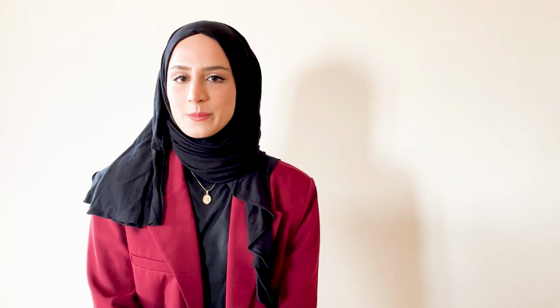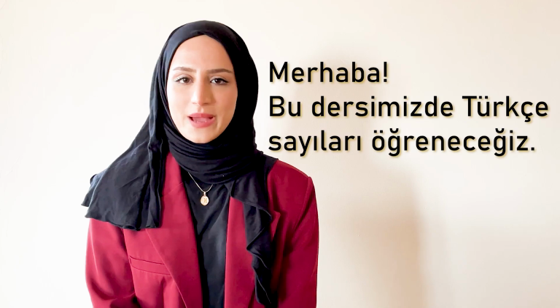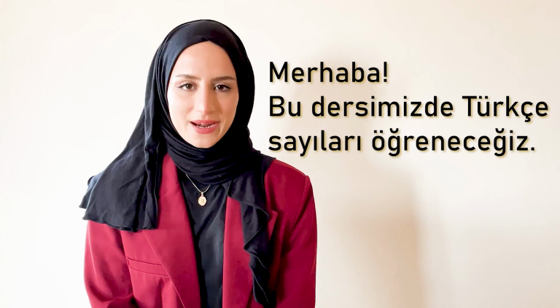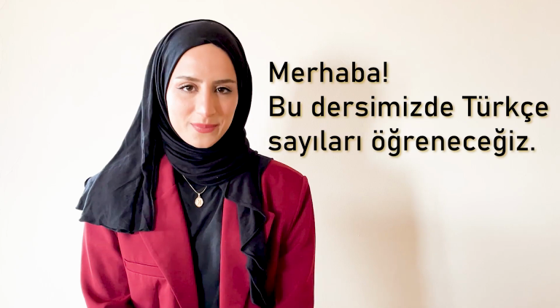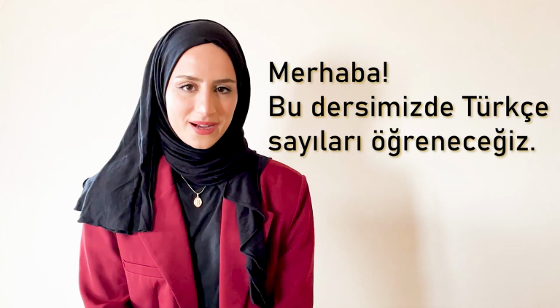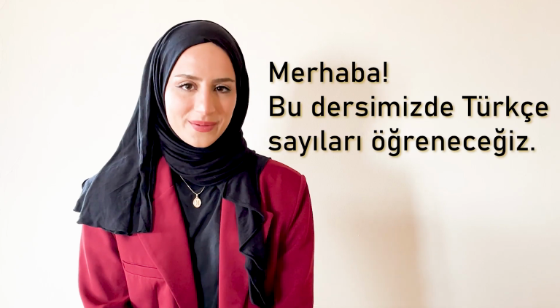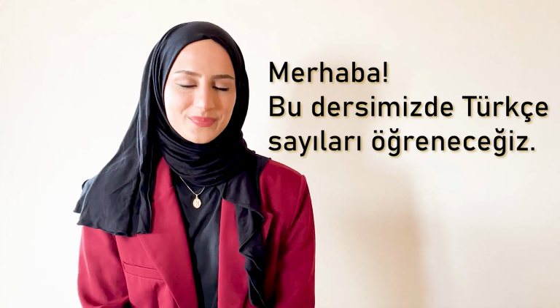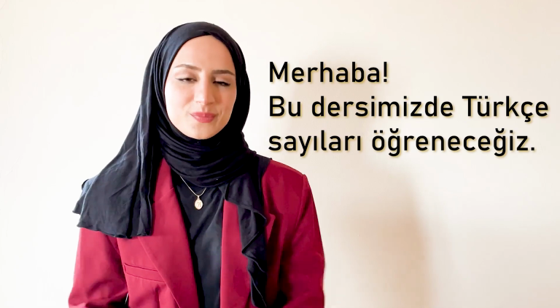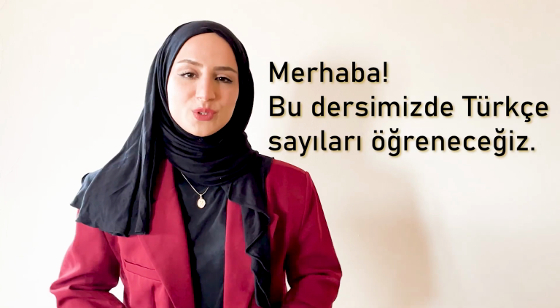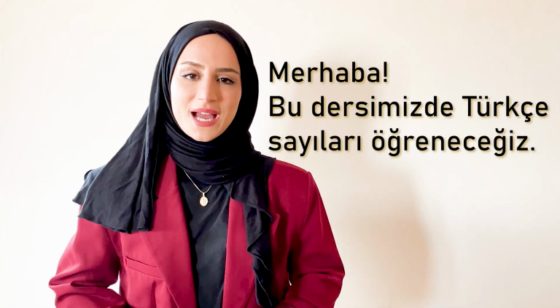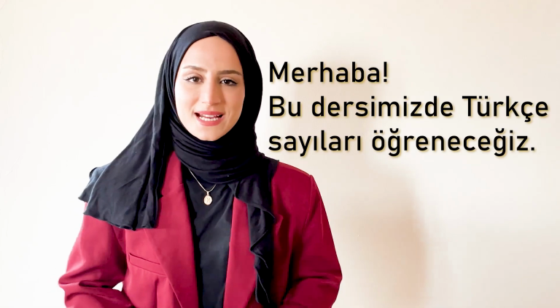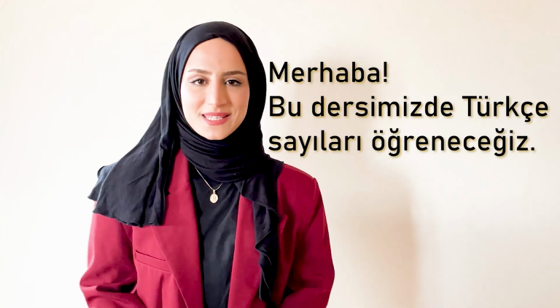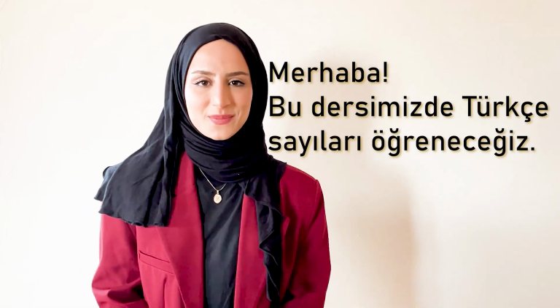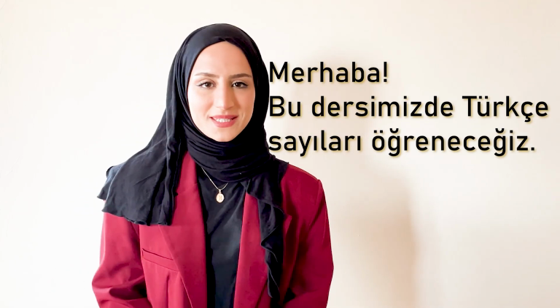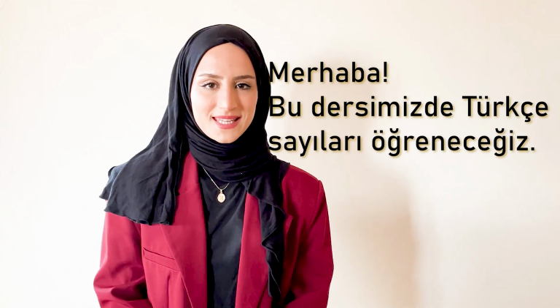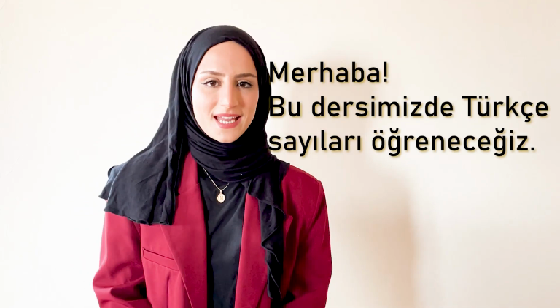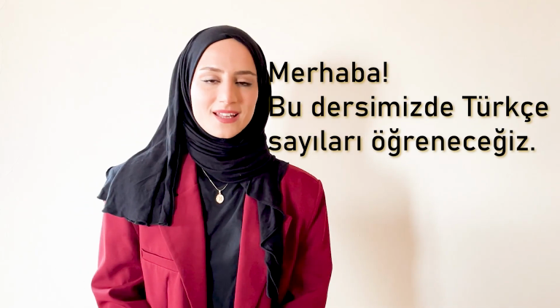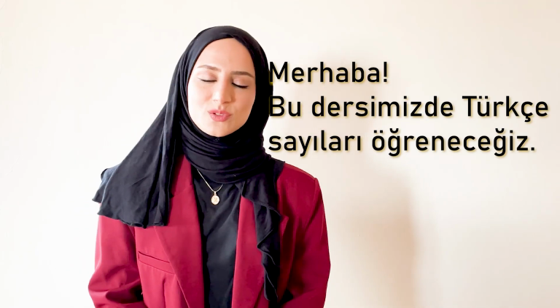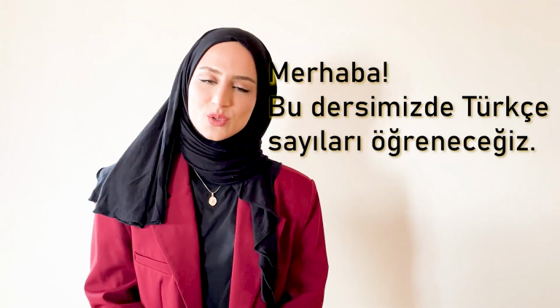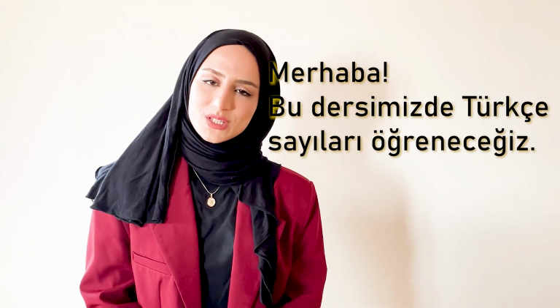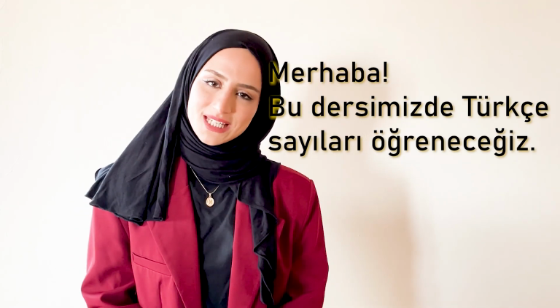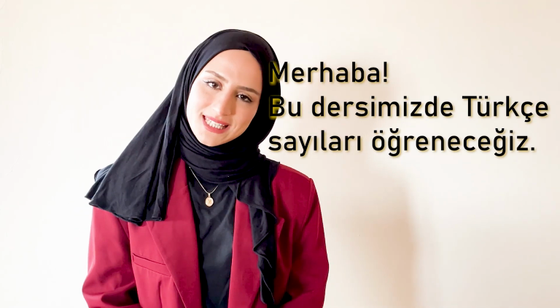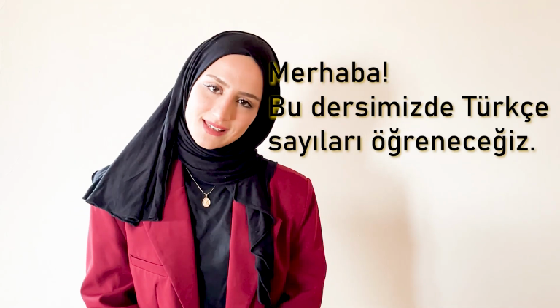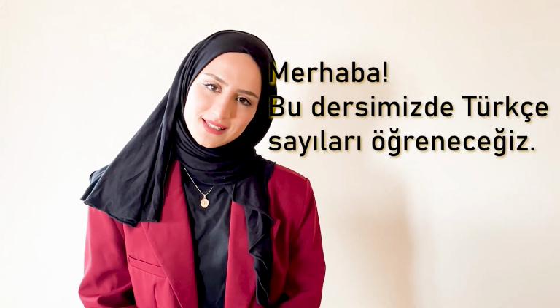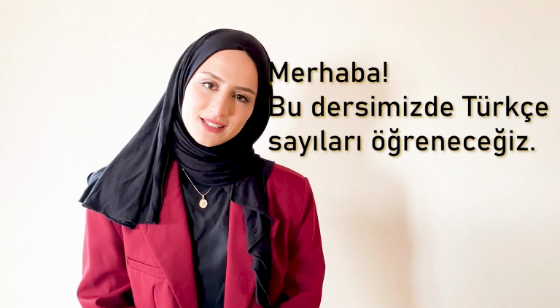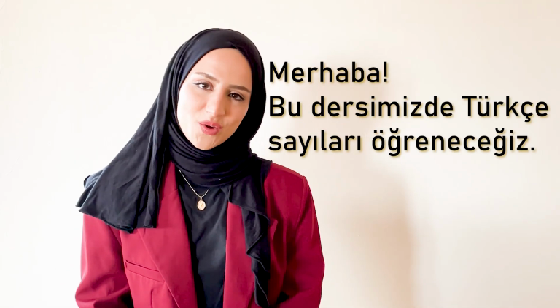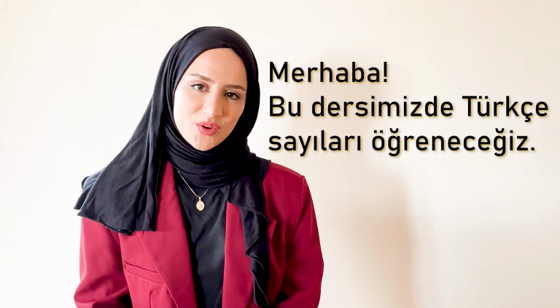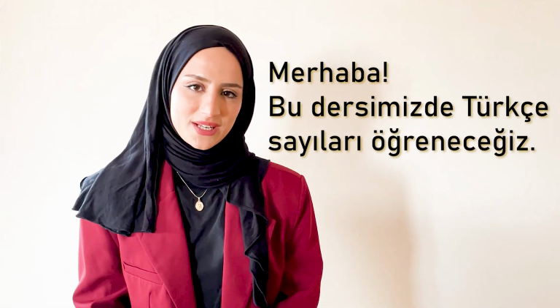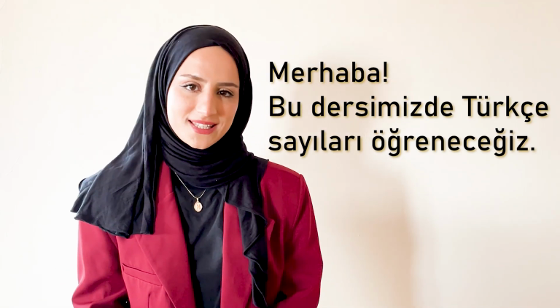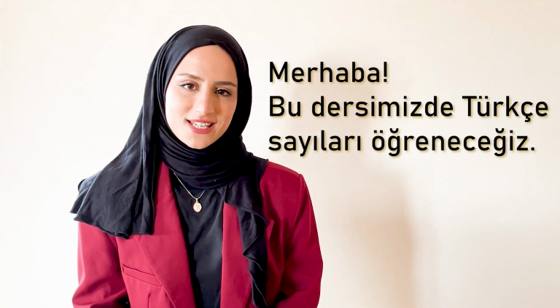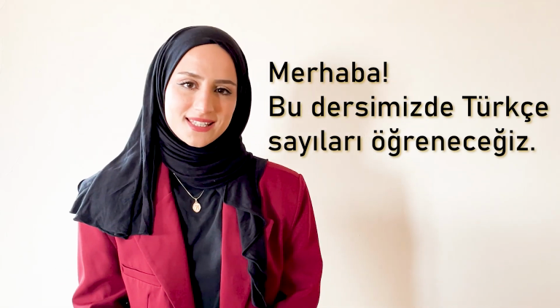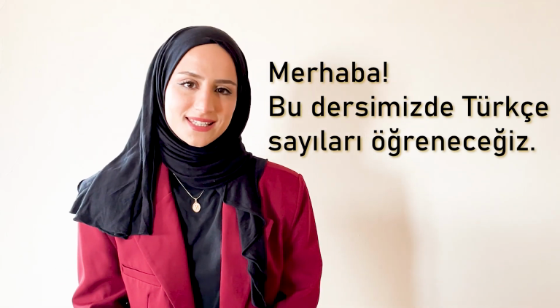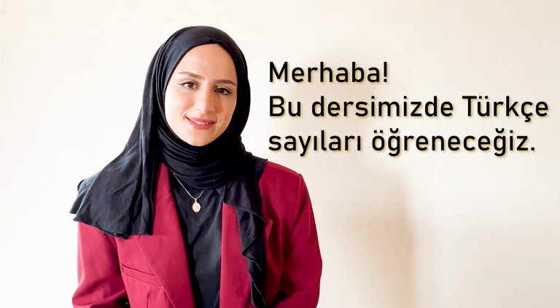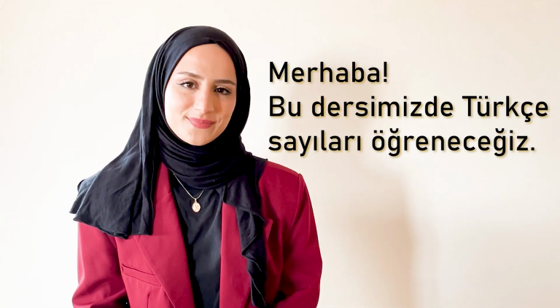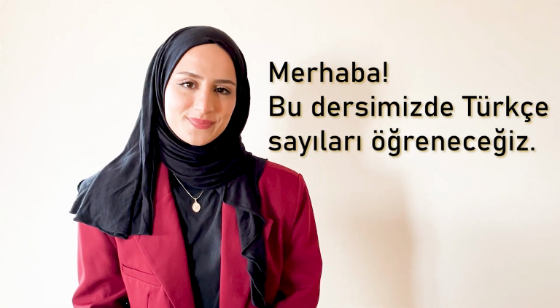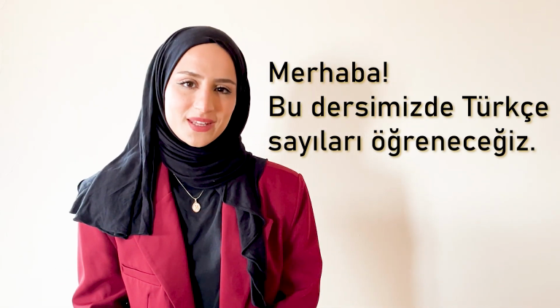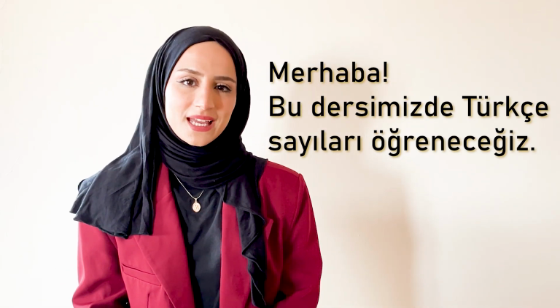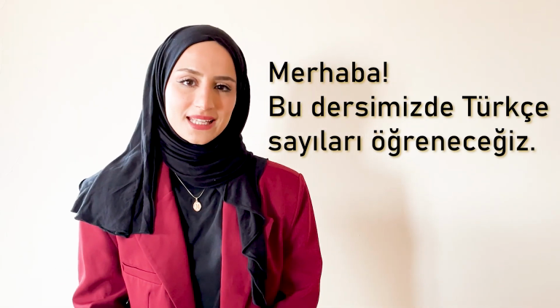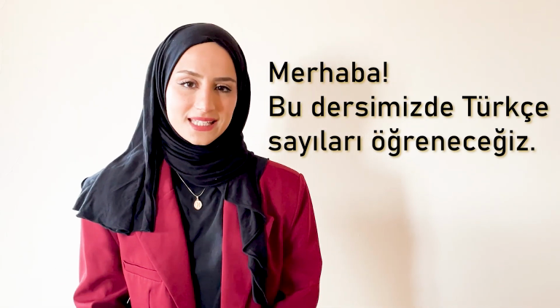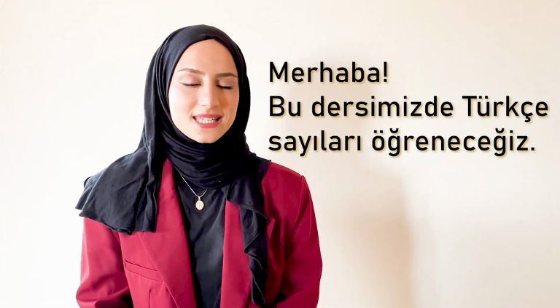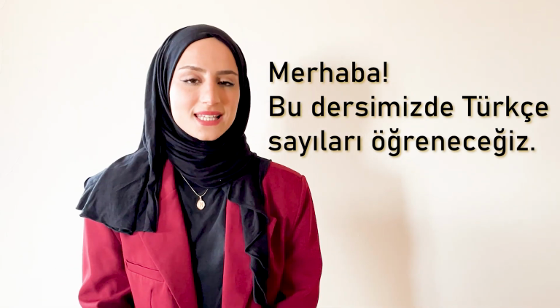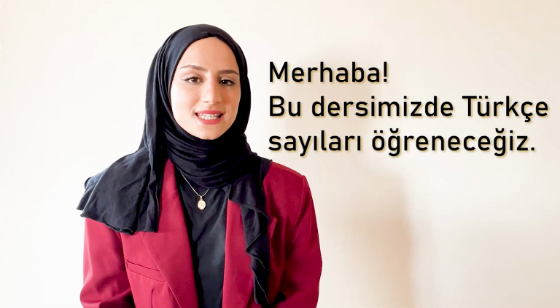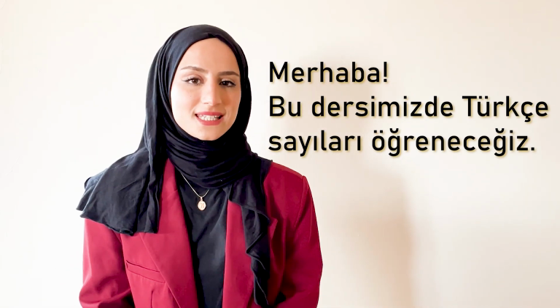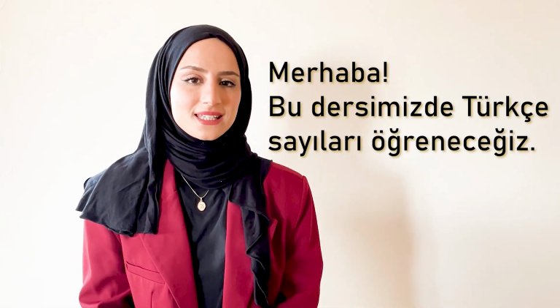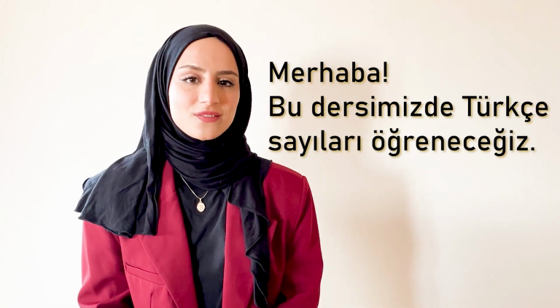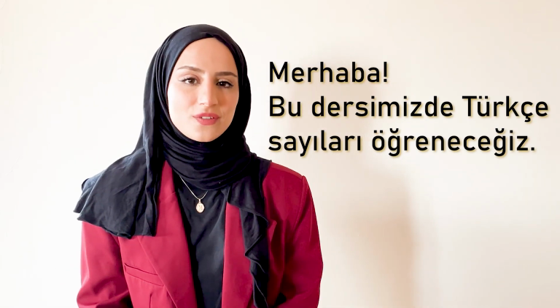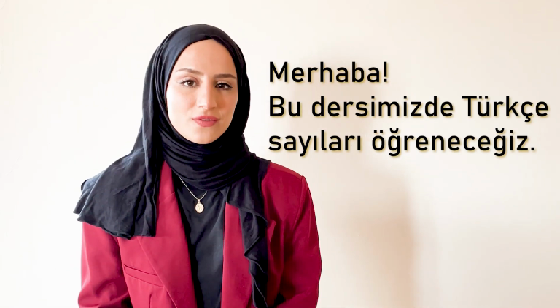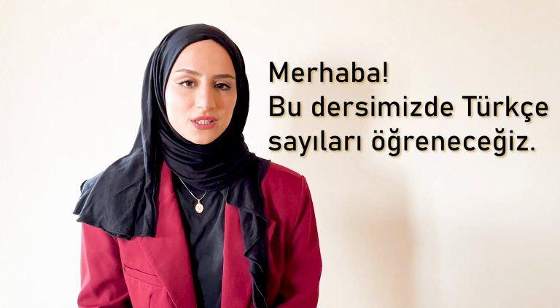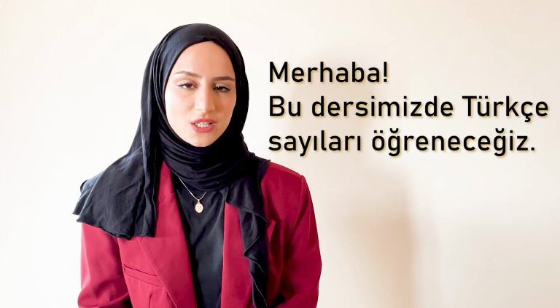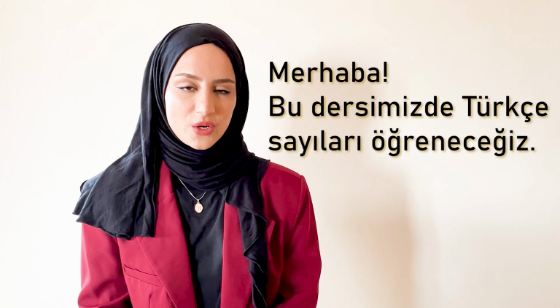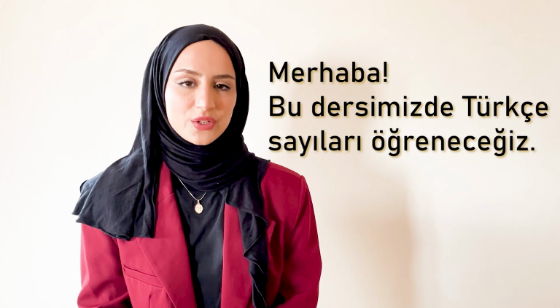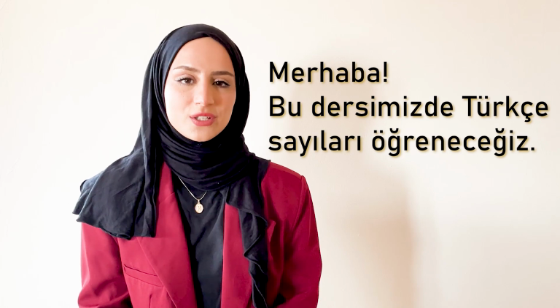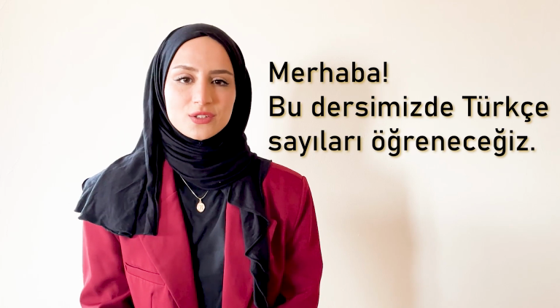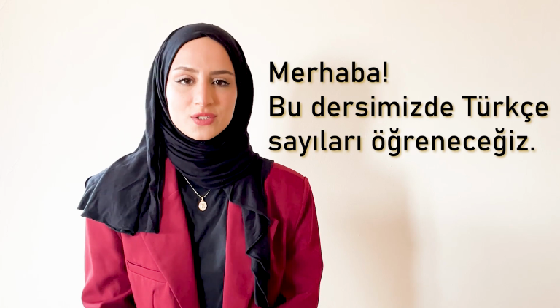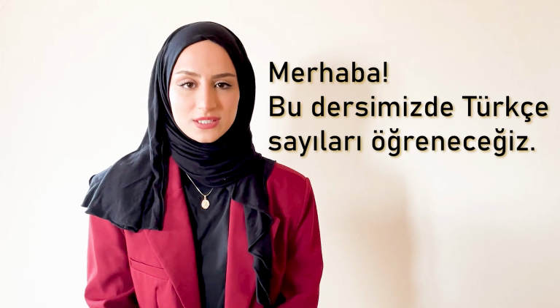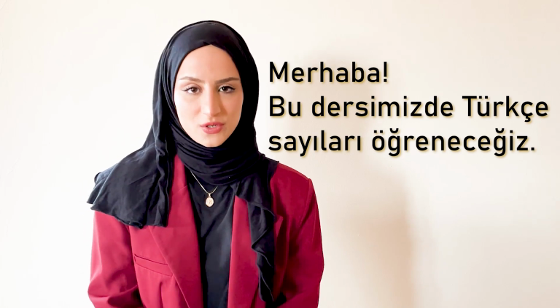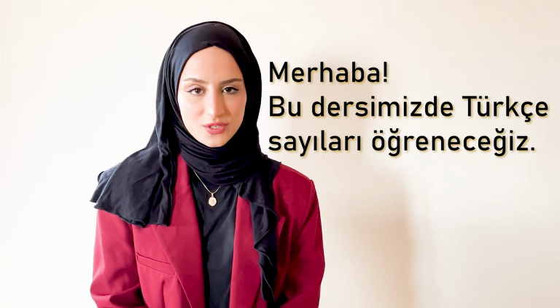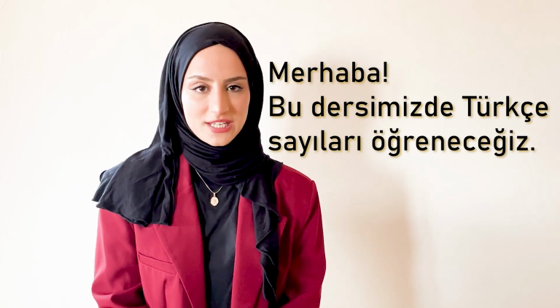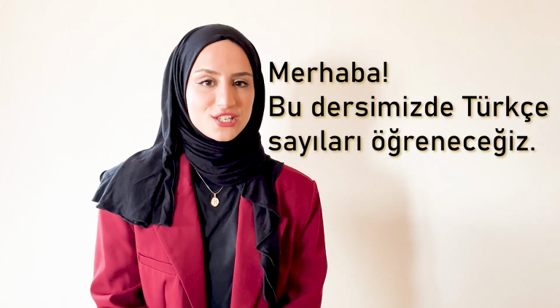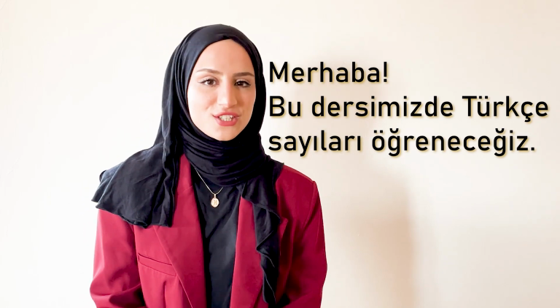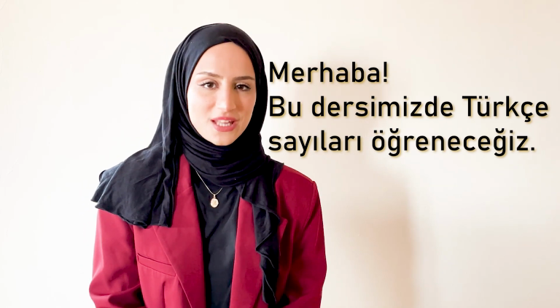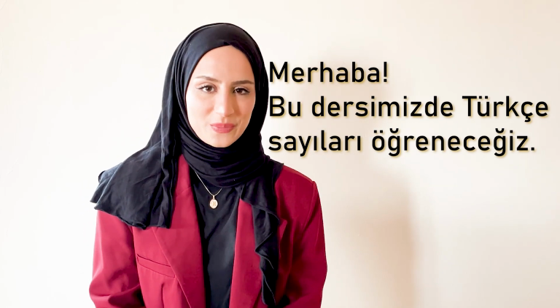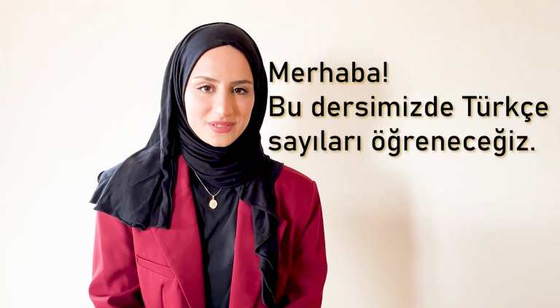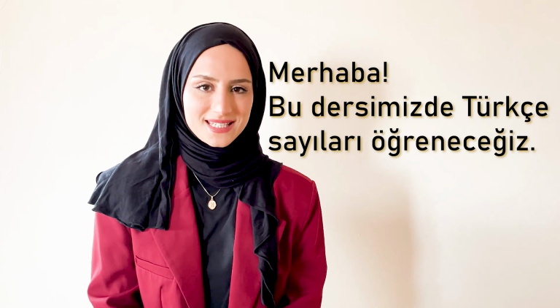Merhaba, bu dersinizde Türkçe sayıları öğreneceğiz. In this lesson, we will learn the Turkish numbers.